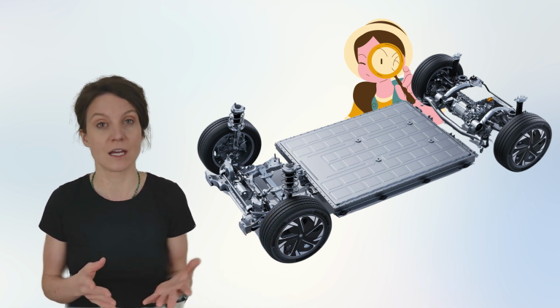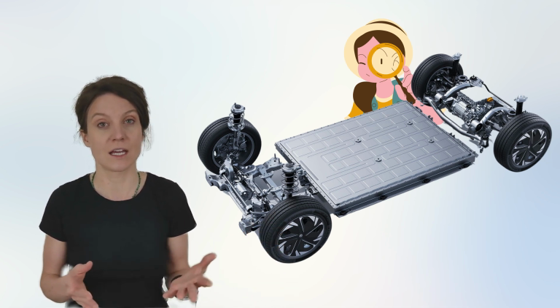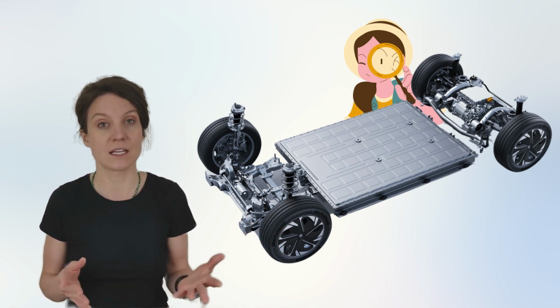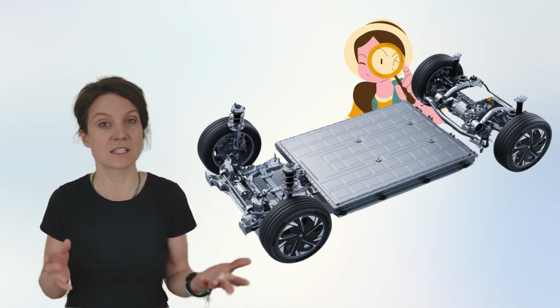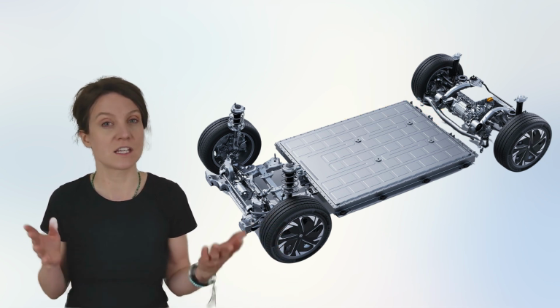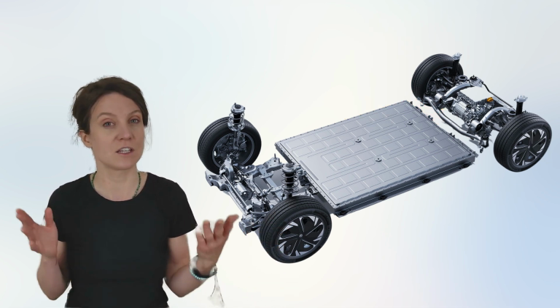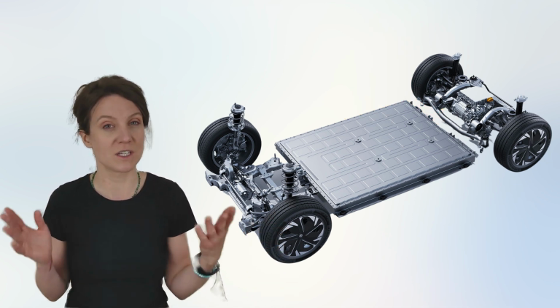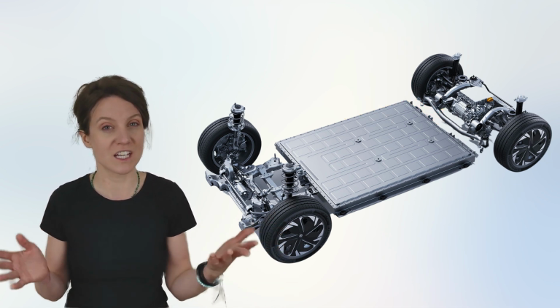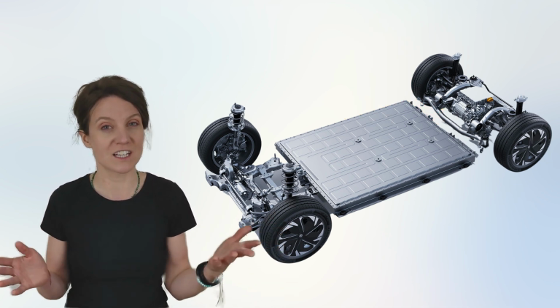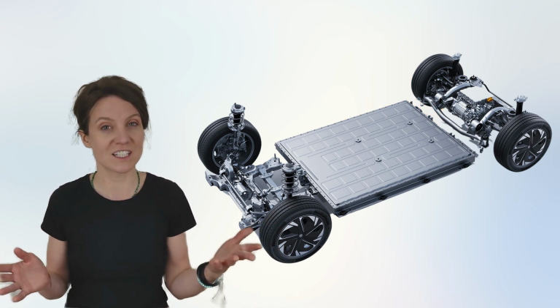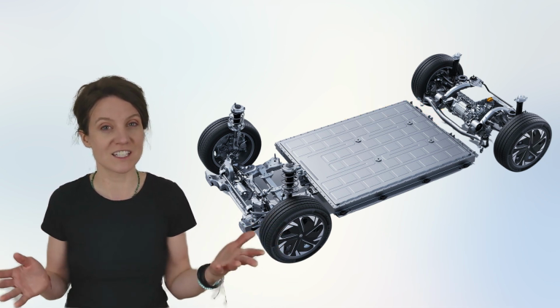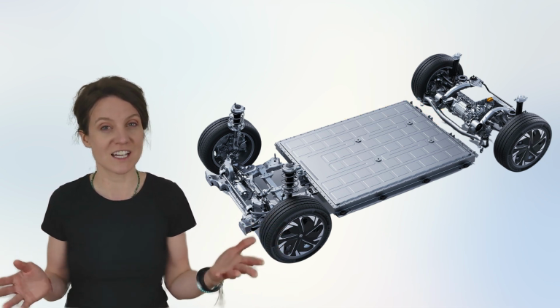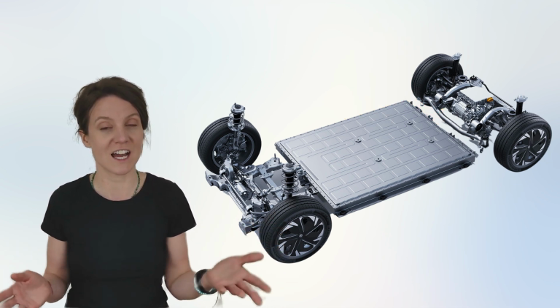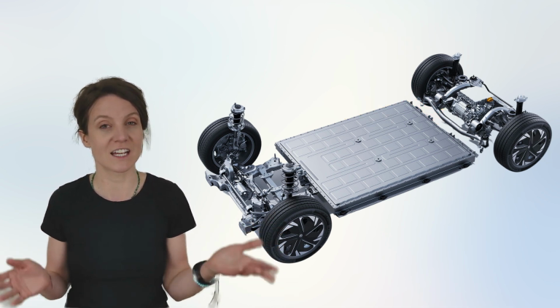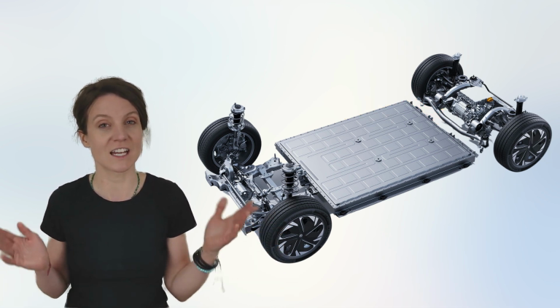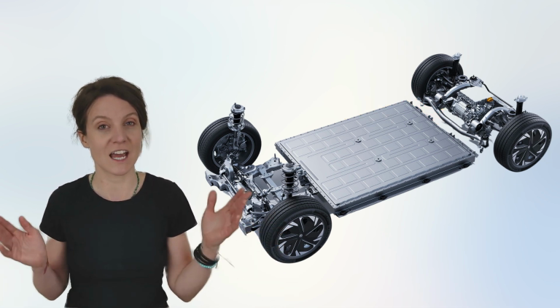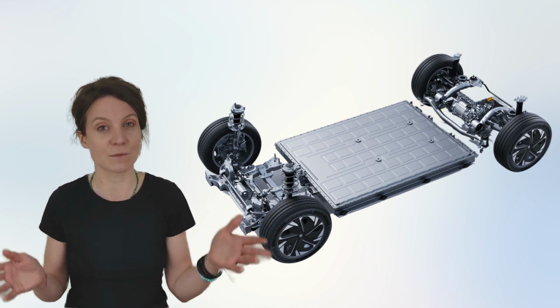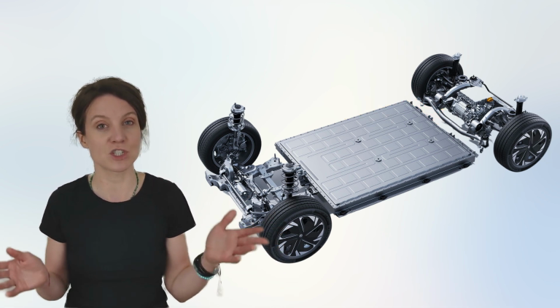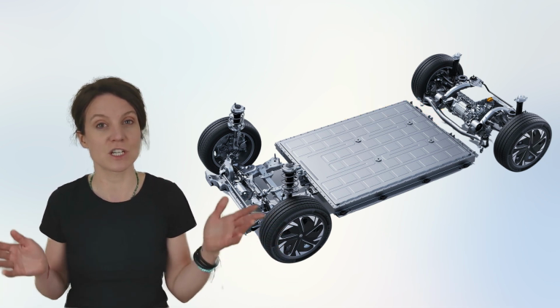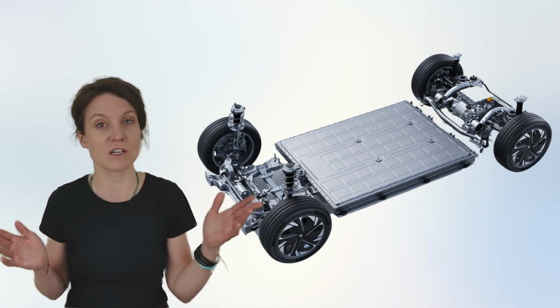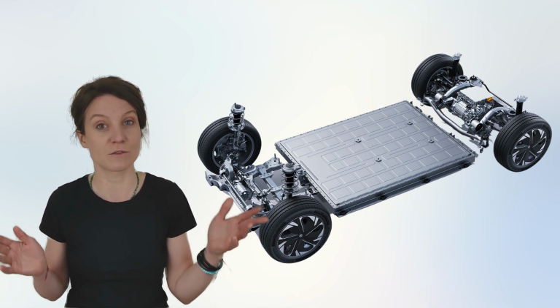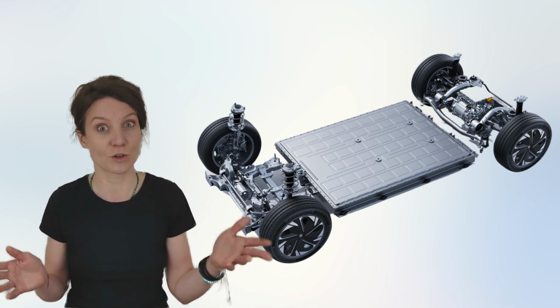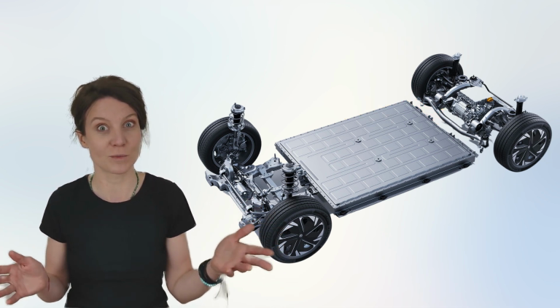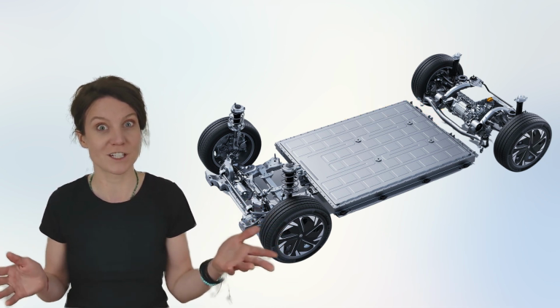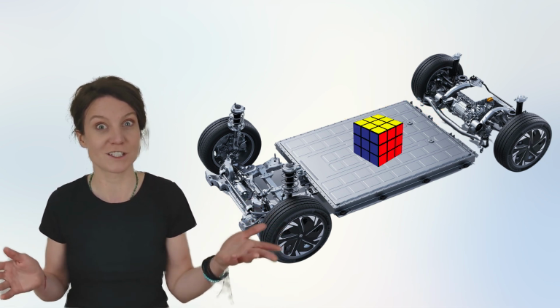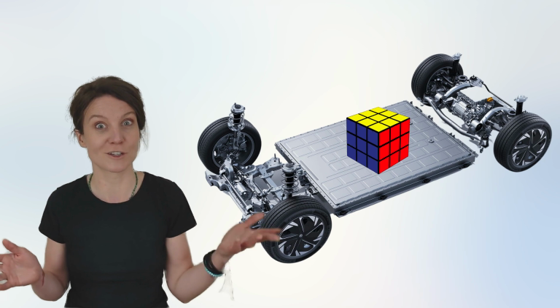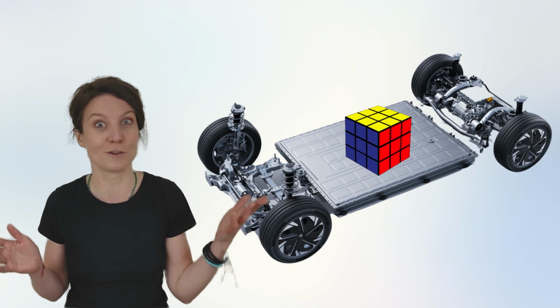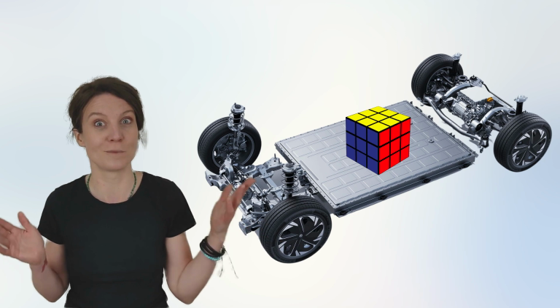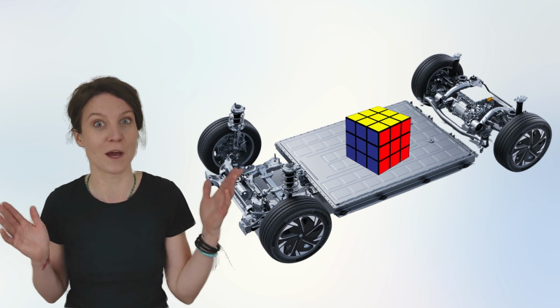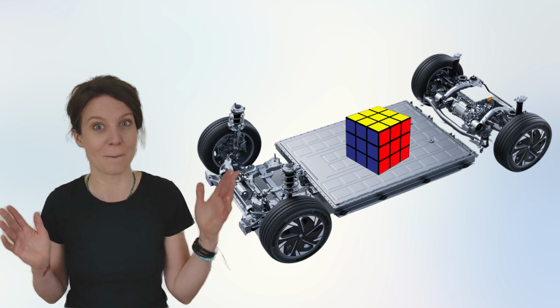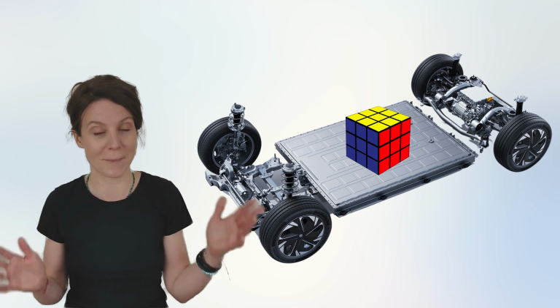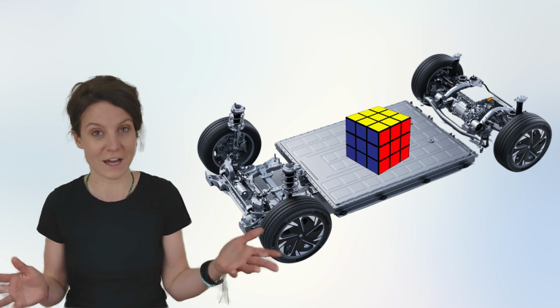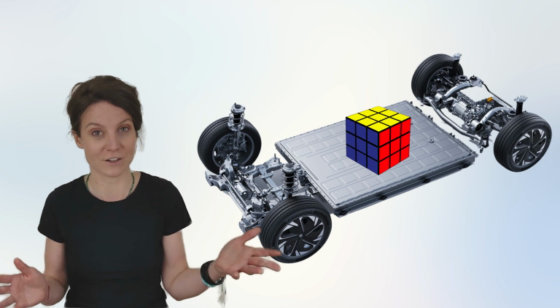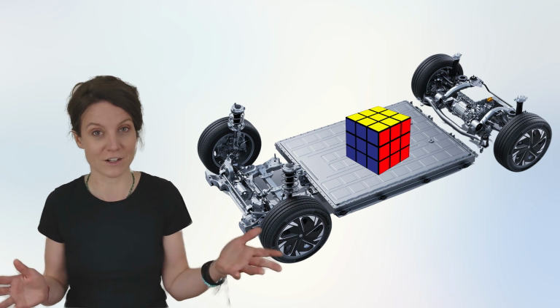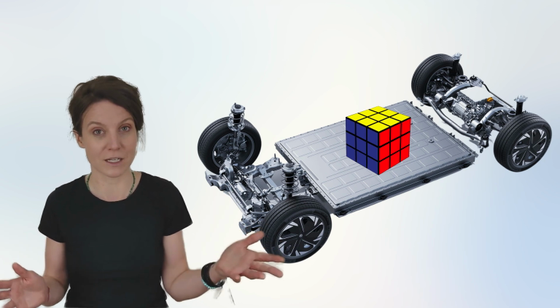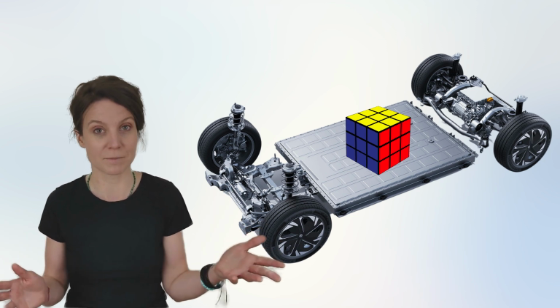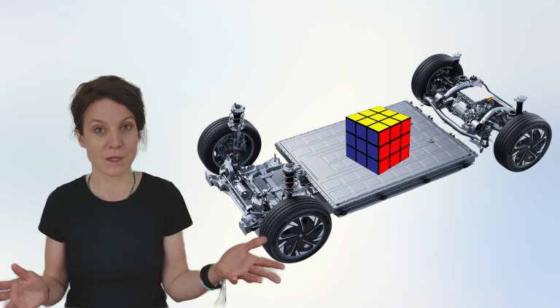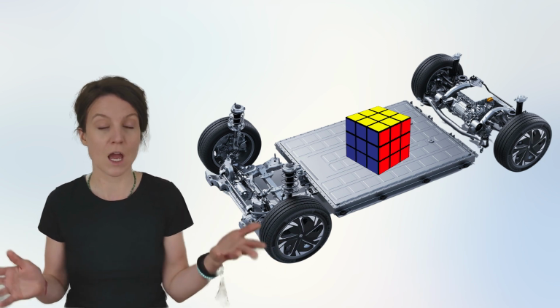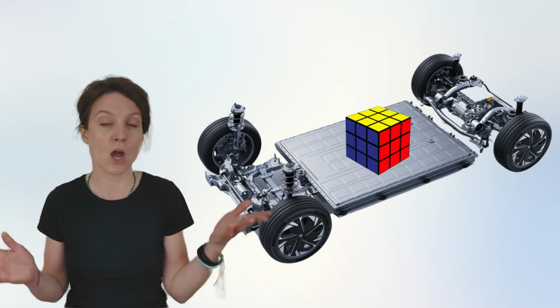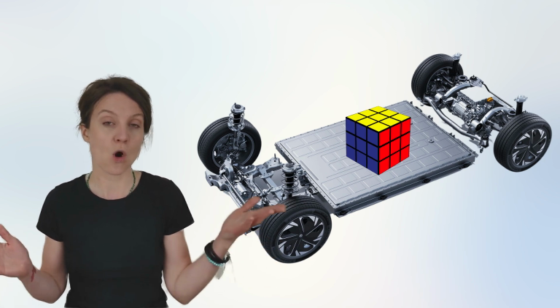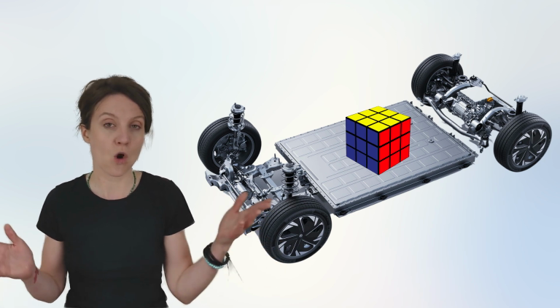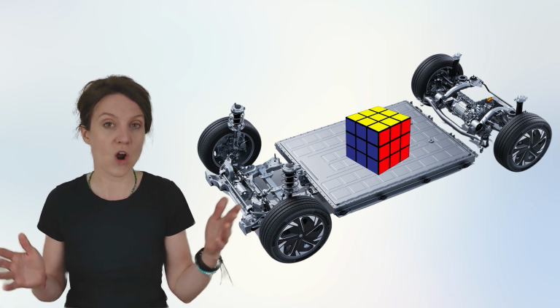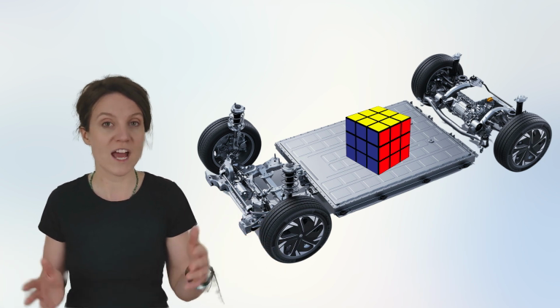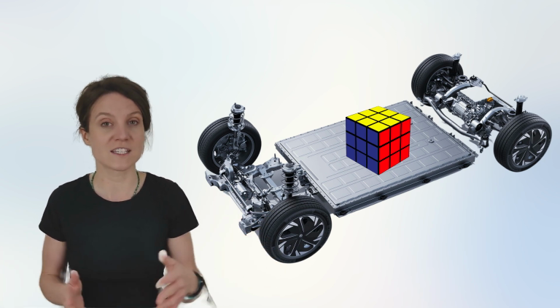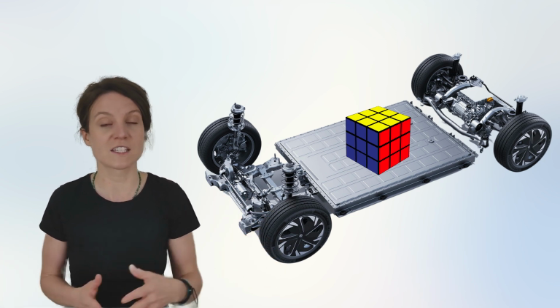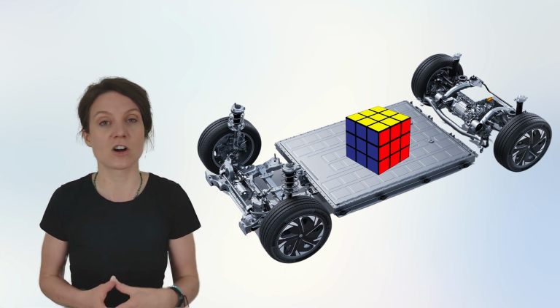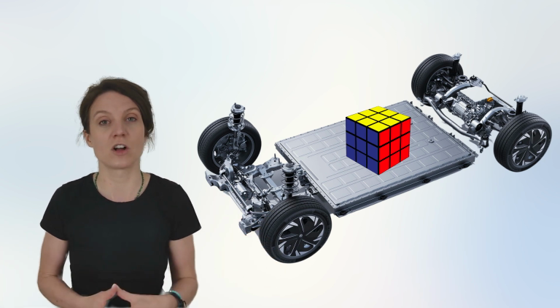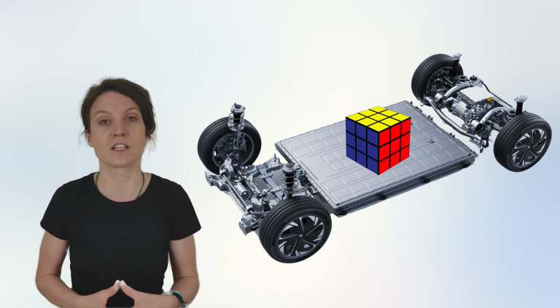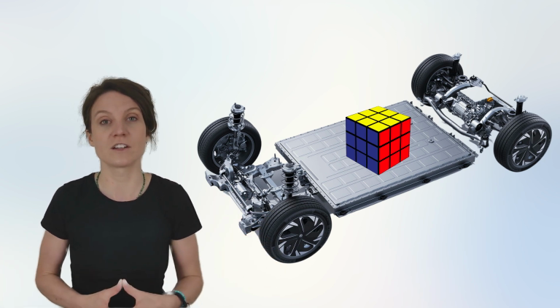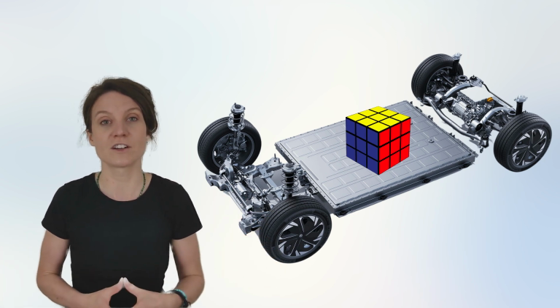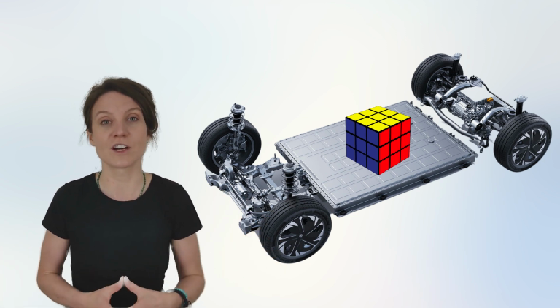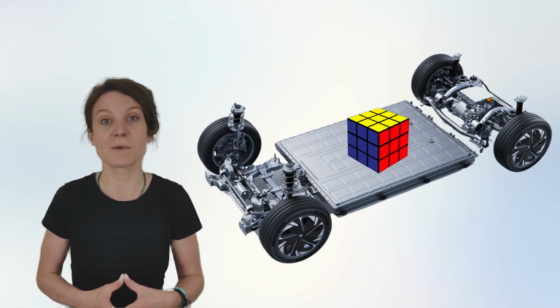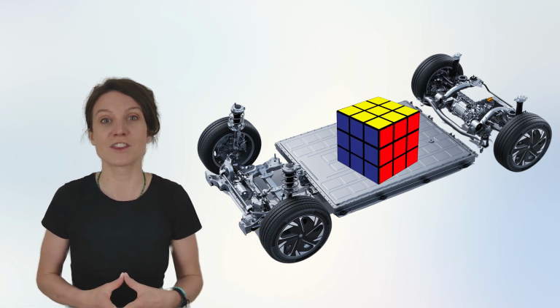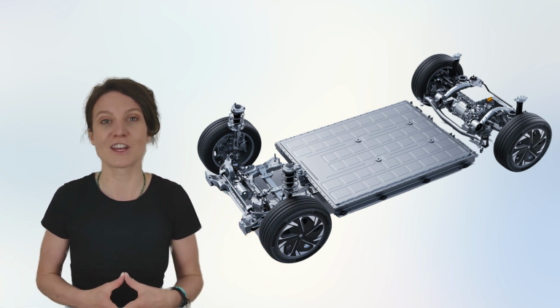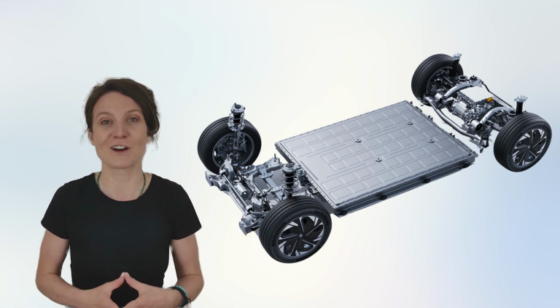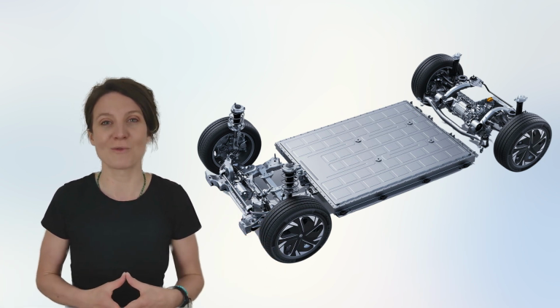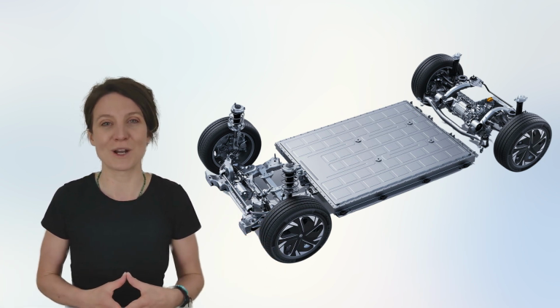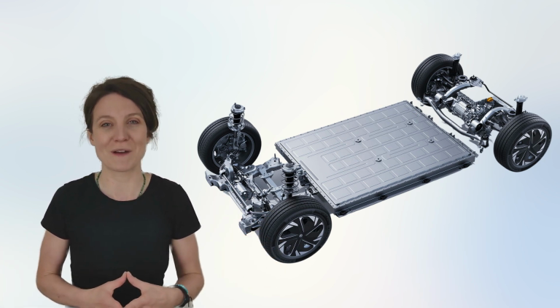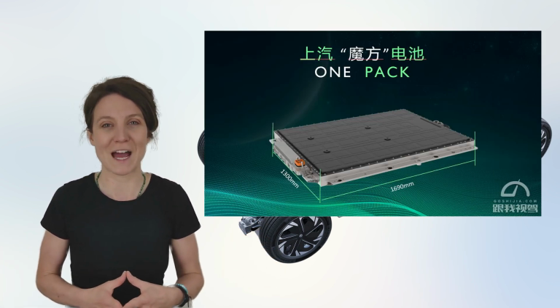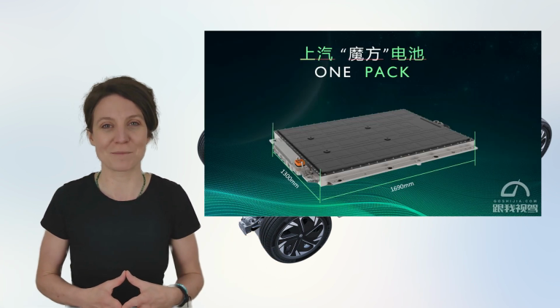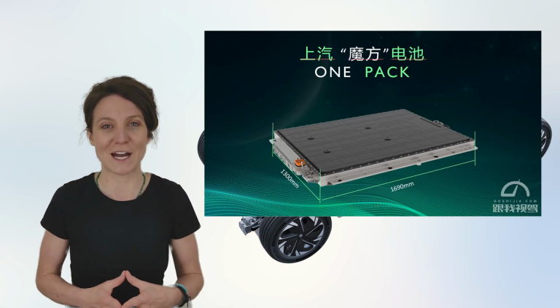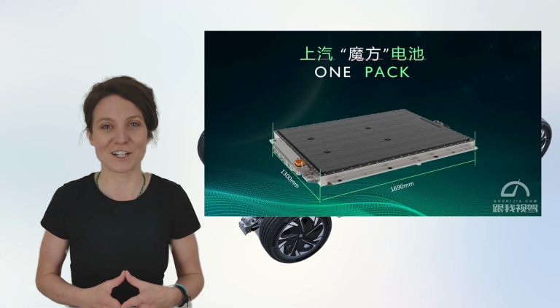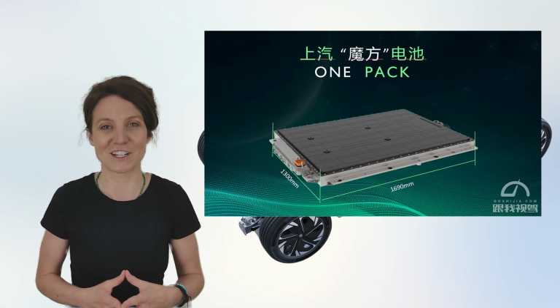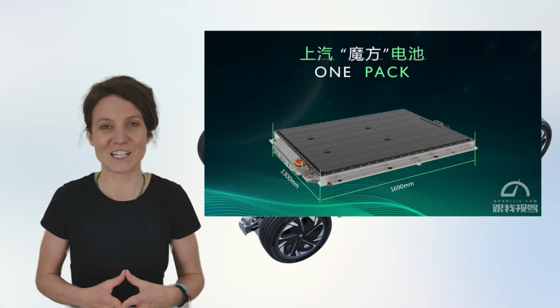Its uniquely designed MG Rubik's Cube battery, or as it's called in Europe, the one-pack battery.